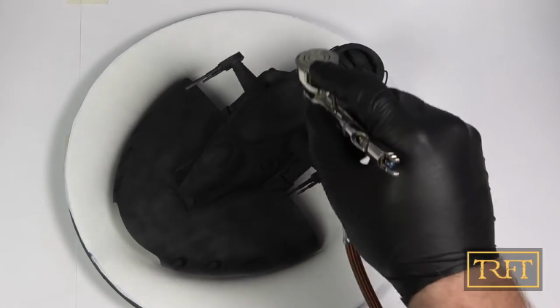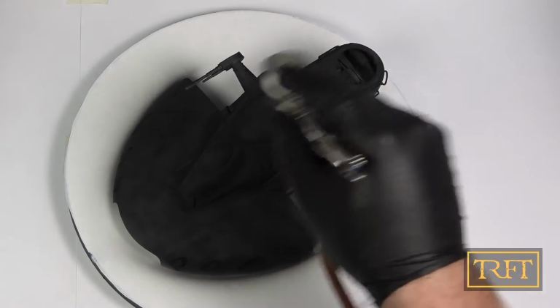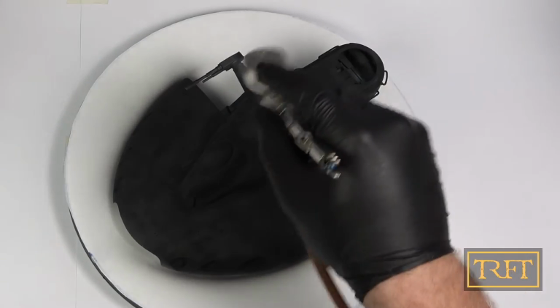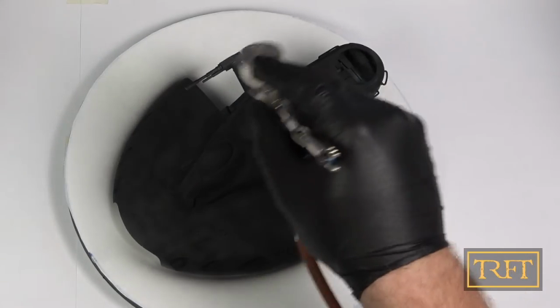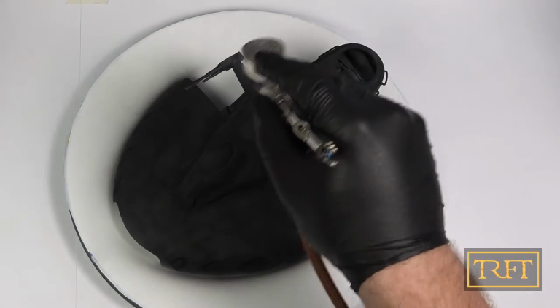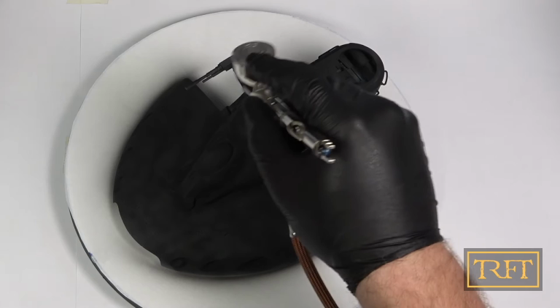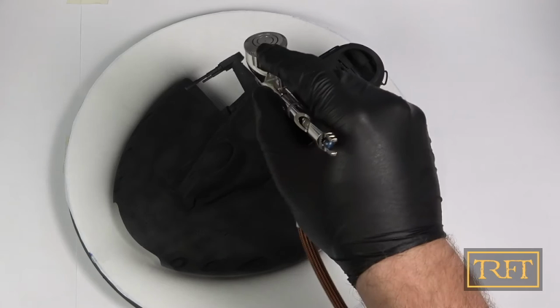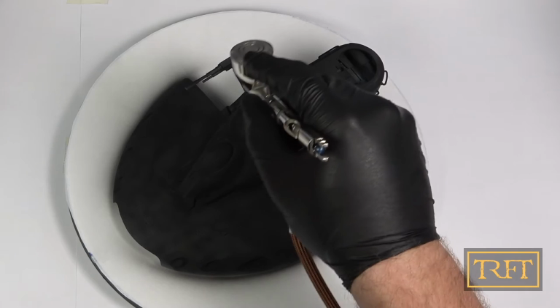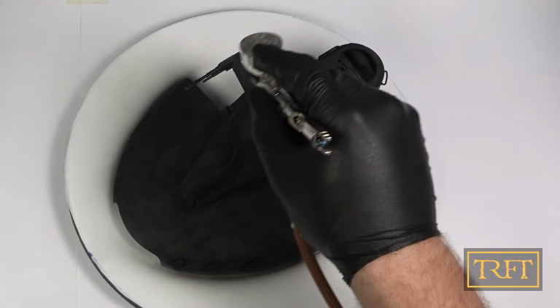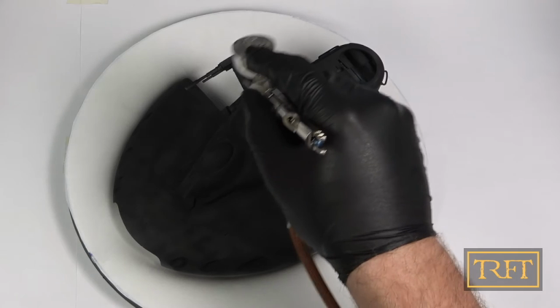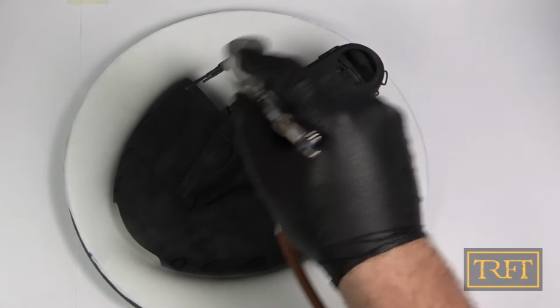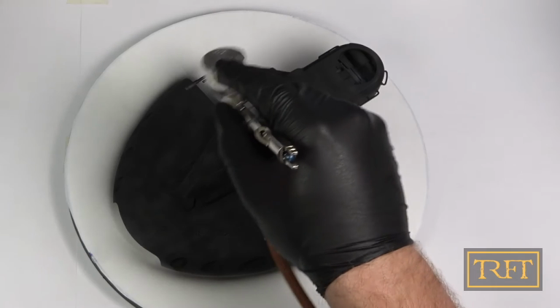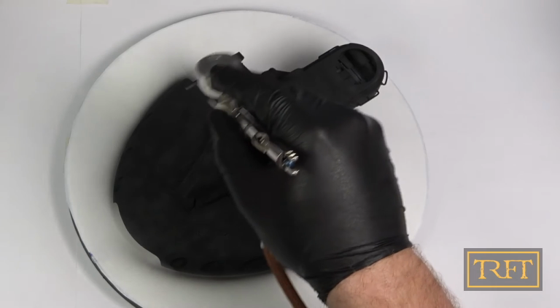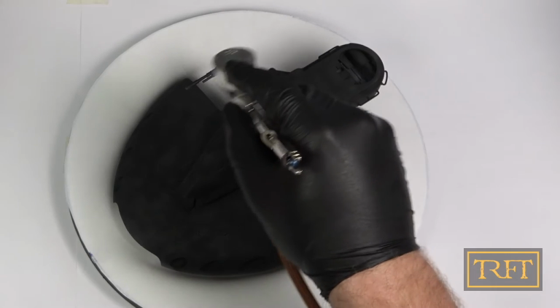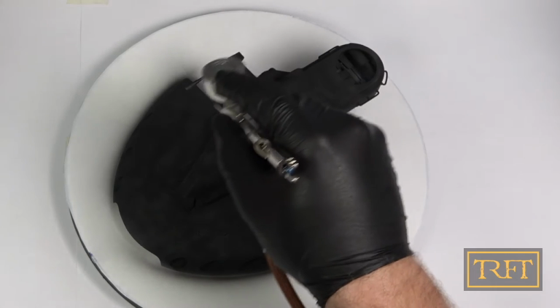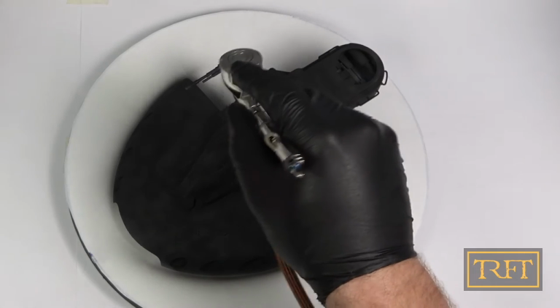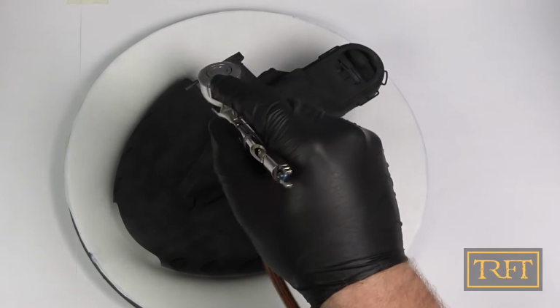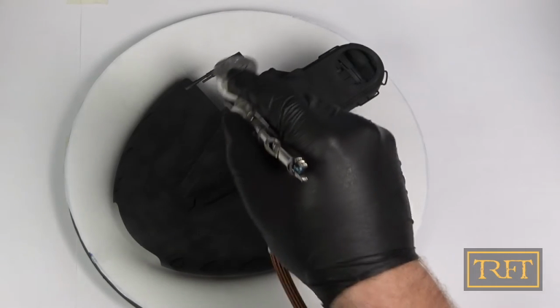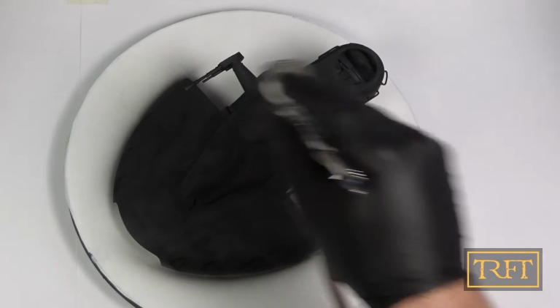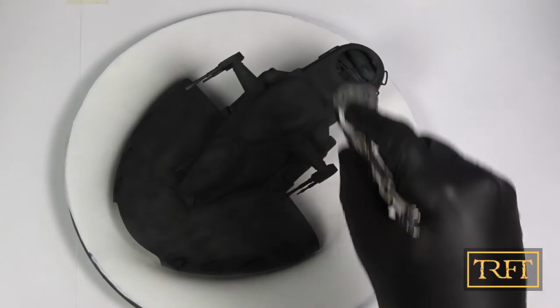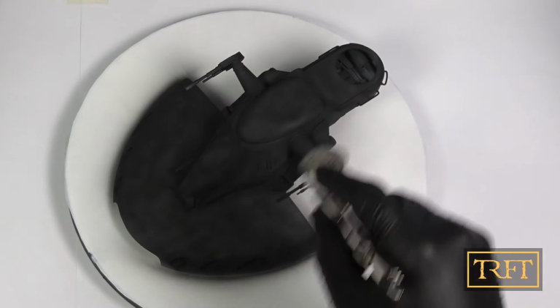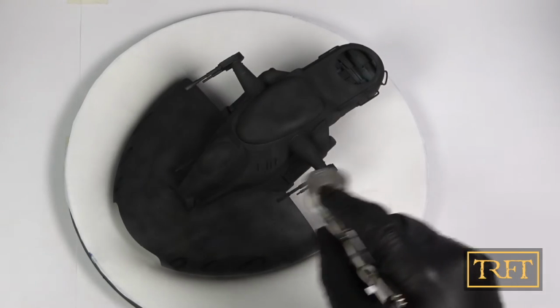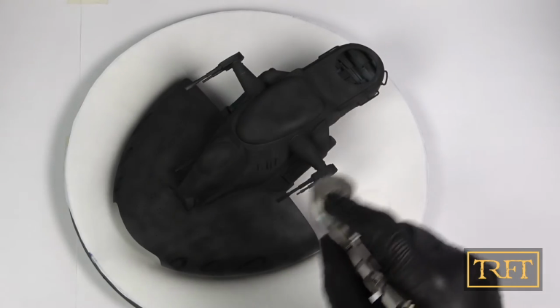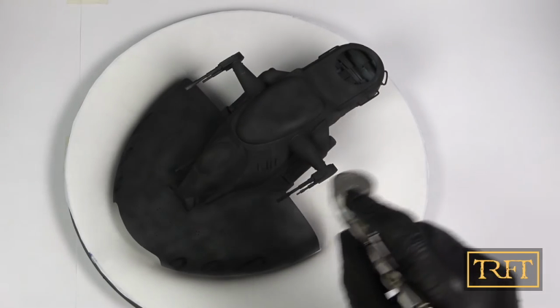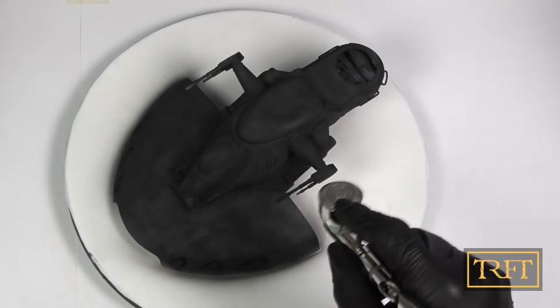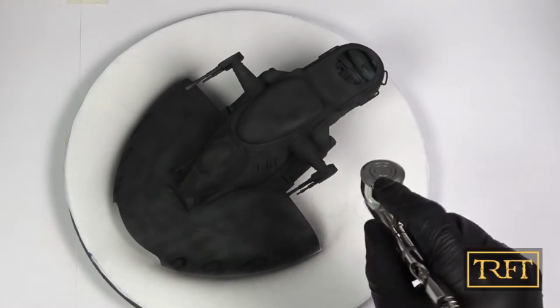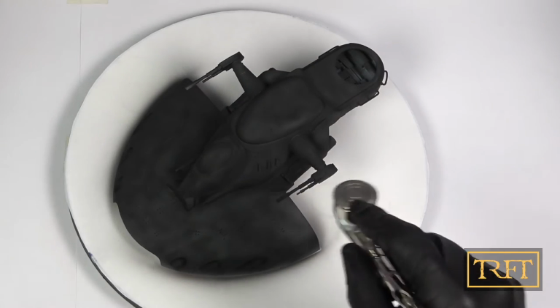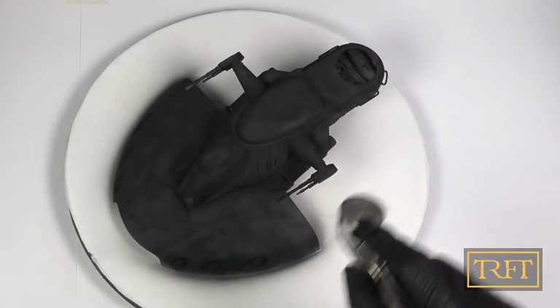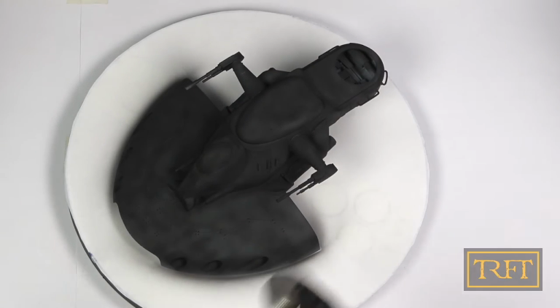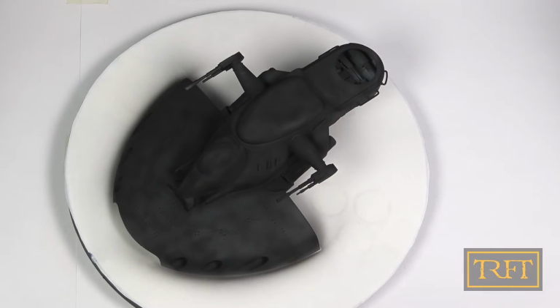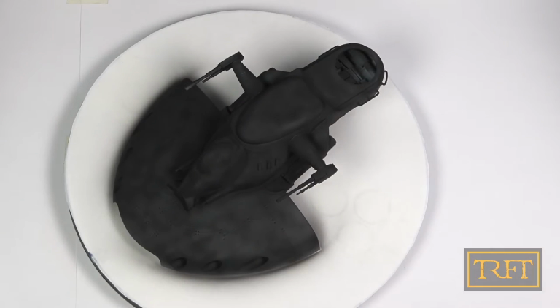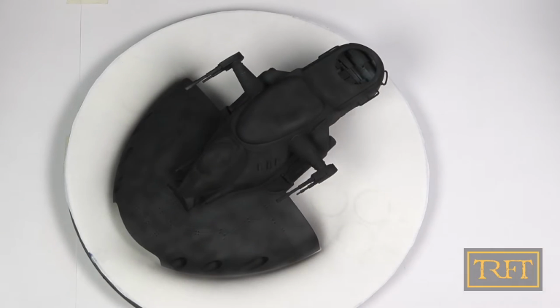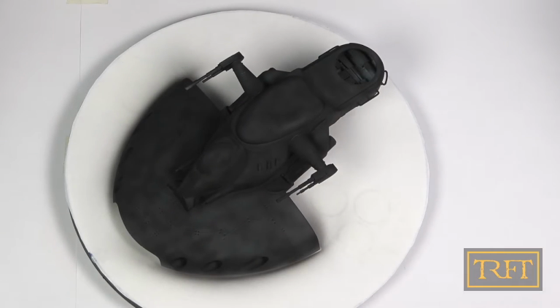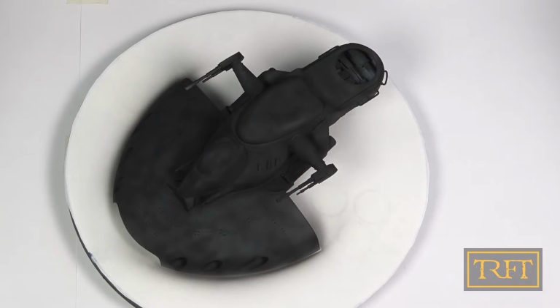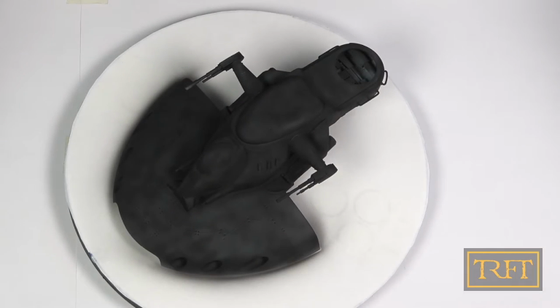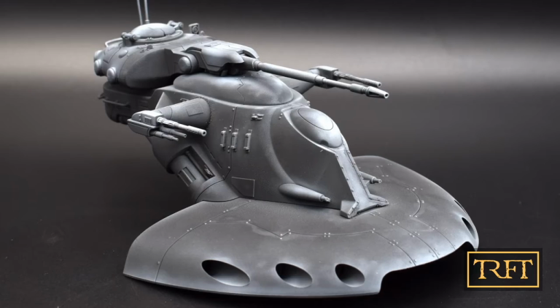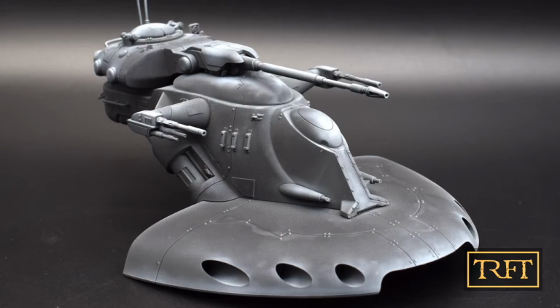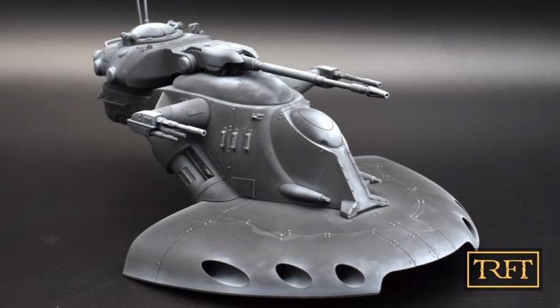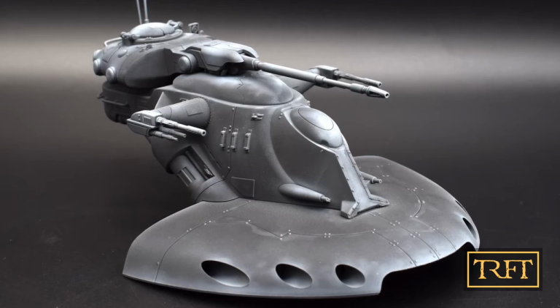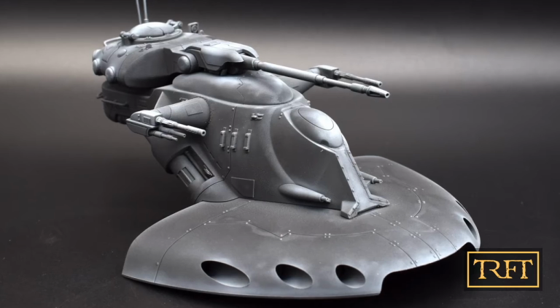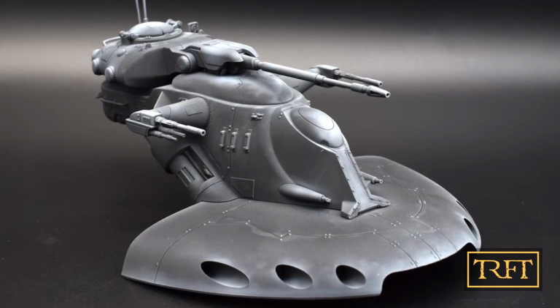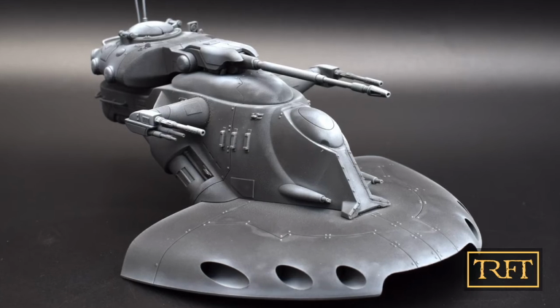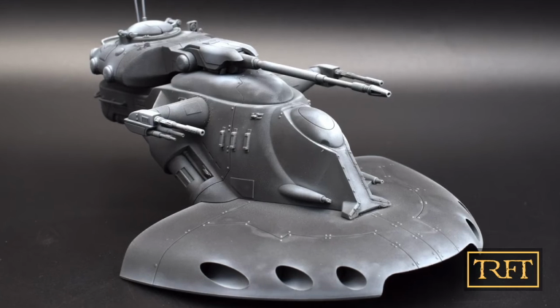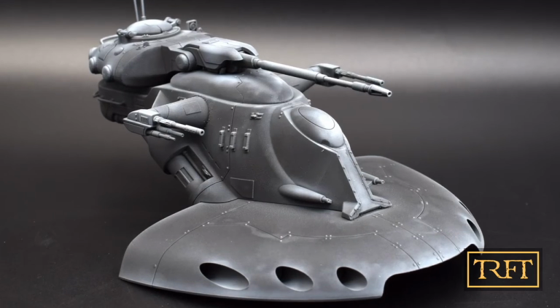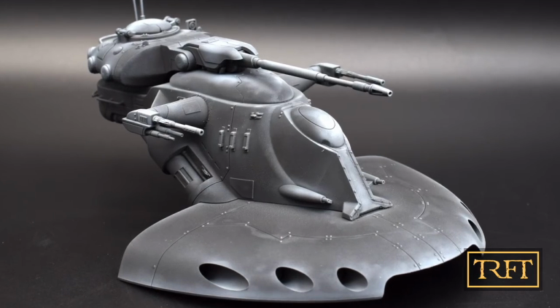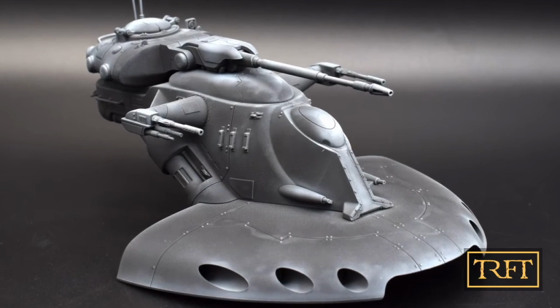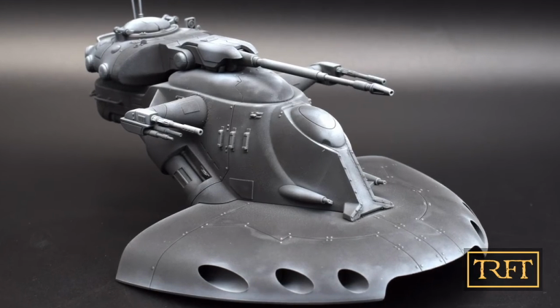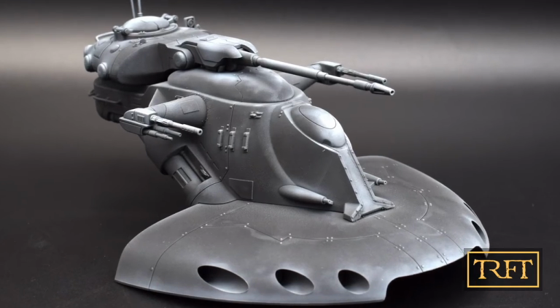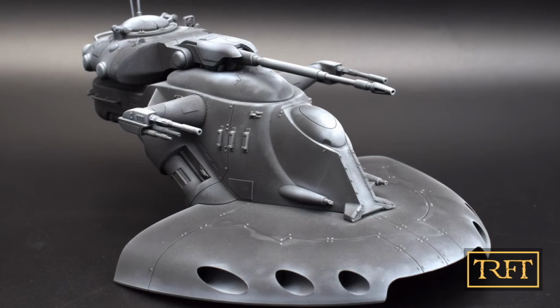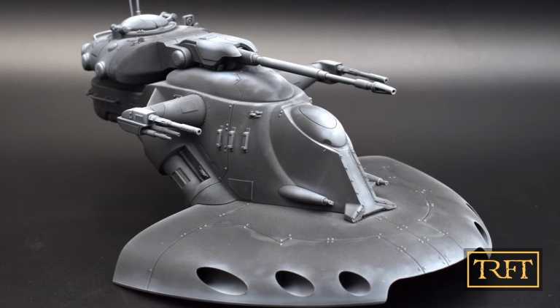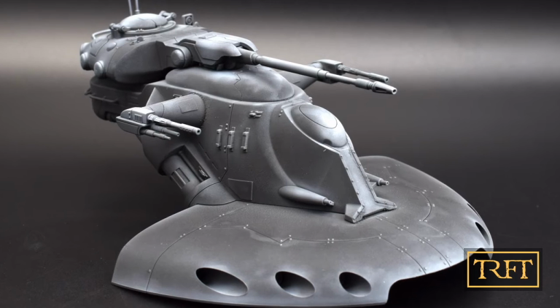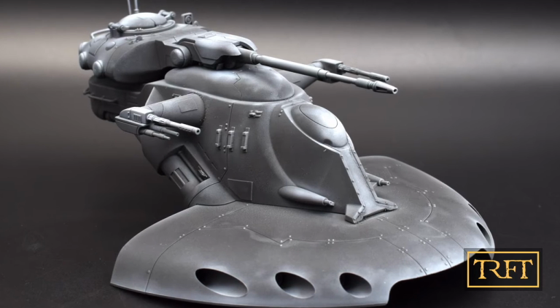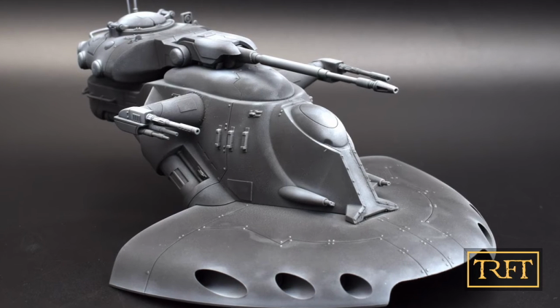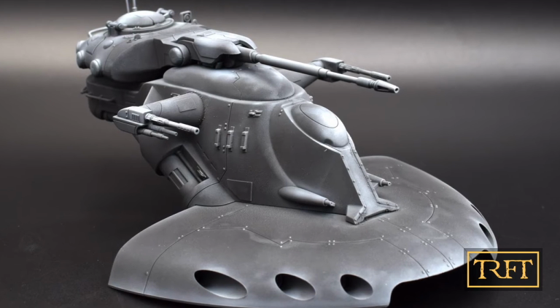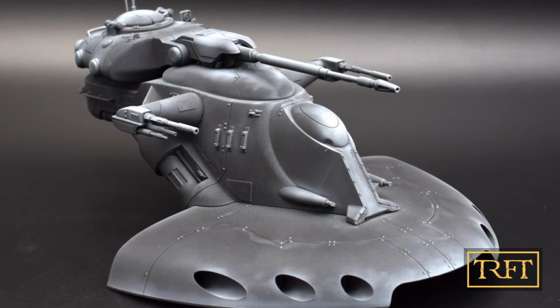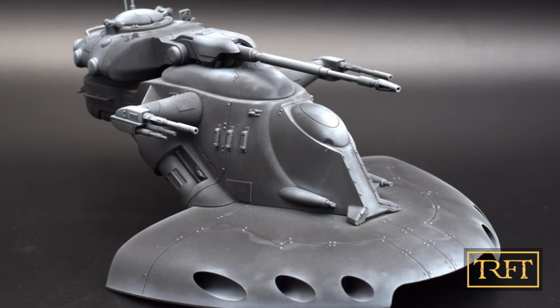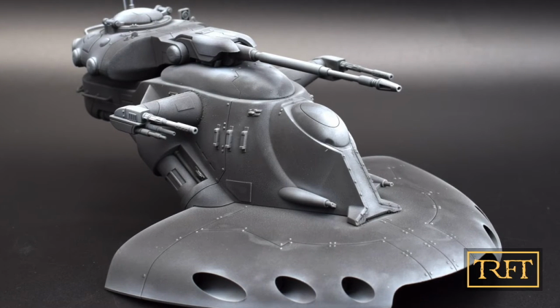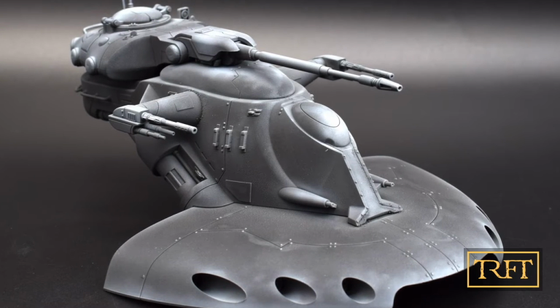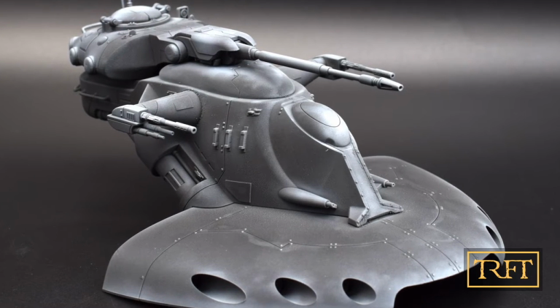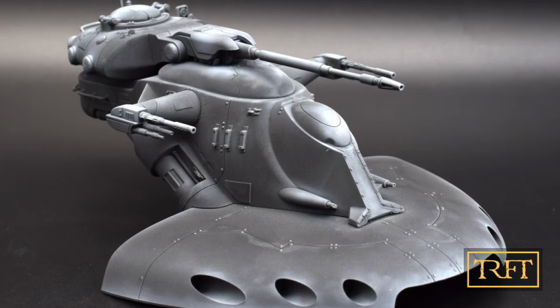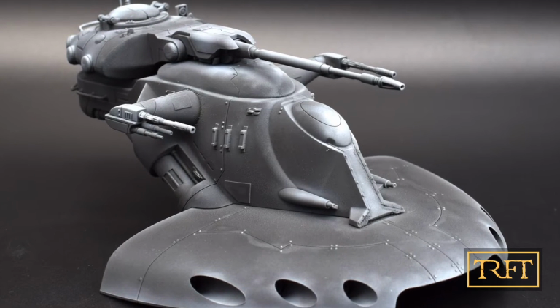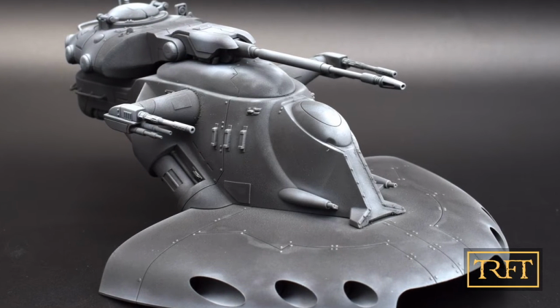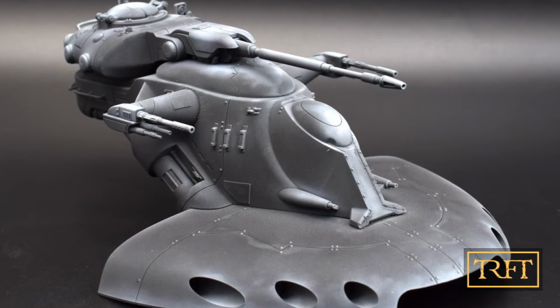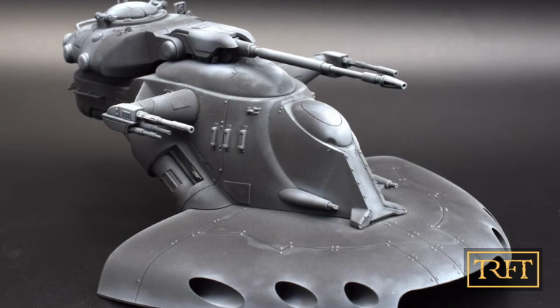After it was all done, I added a zenithal highlight with the white version of the same primer, but that was just for the pictures that I post on social media.